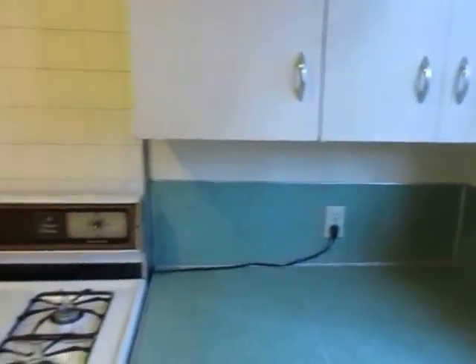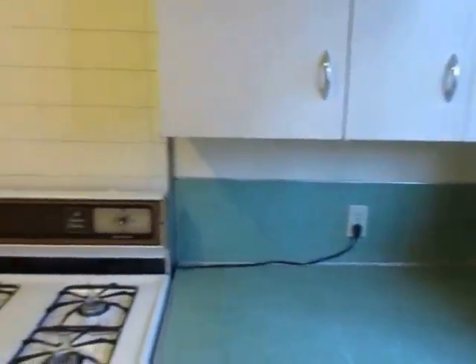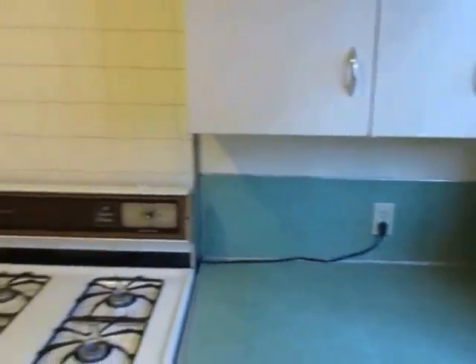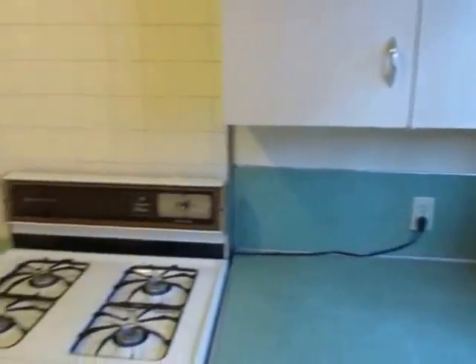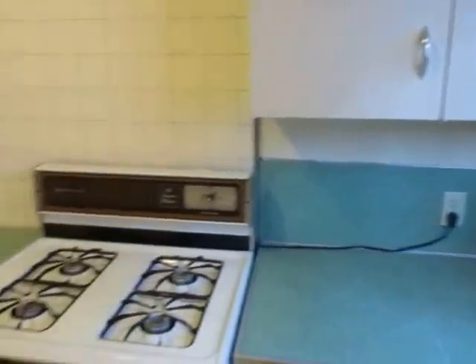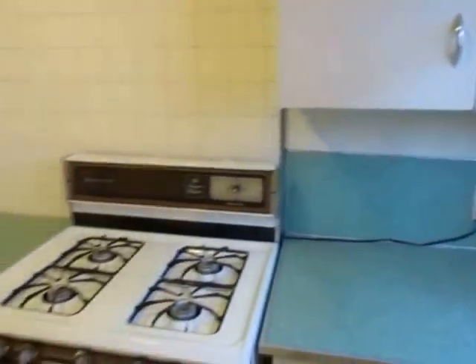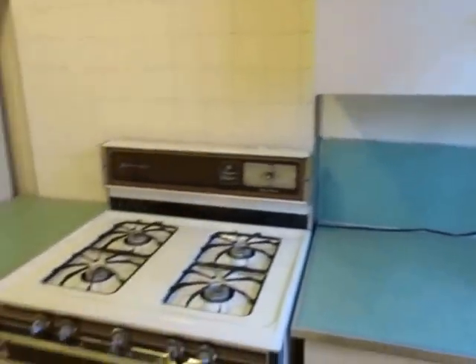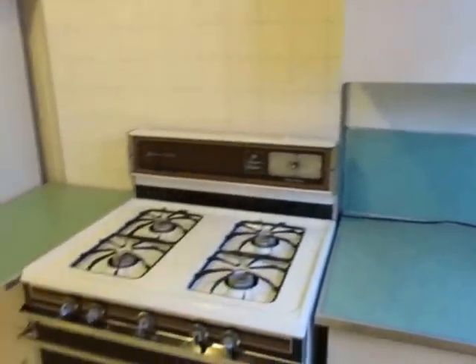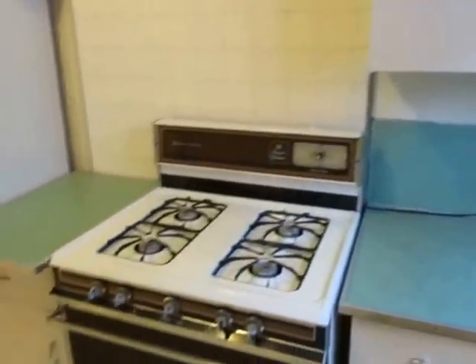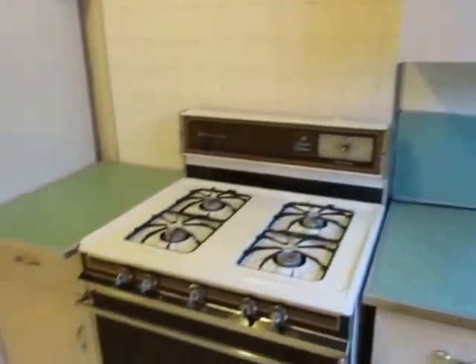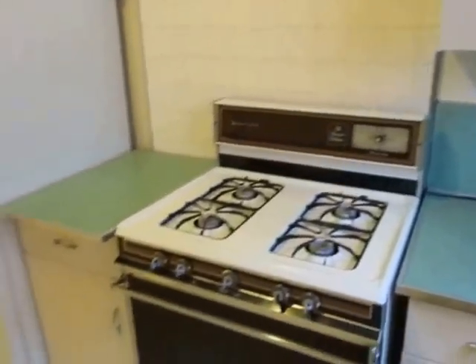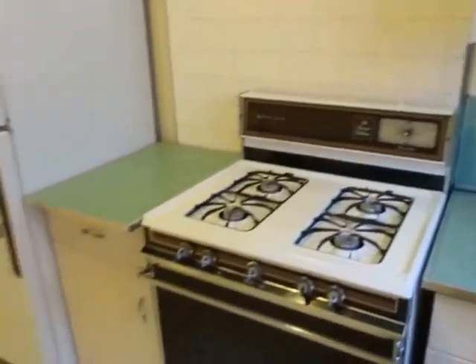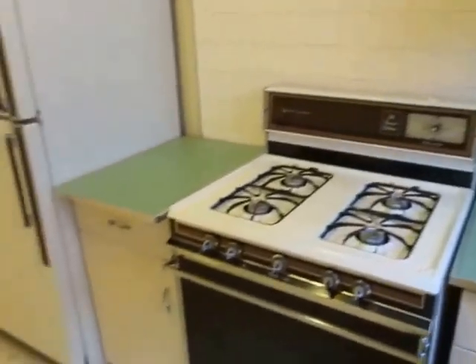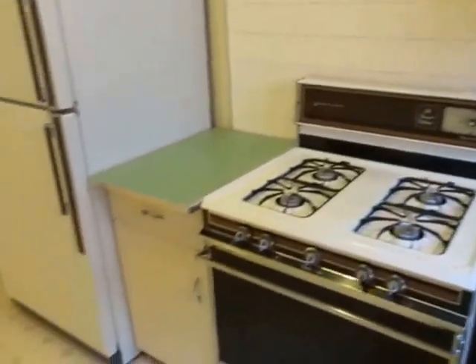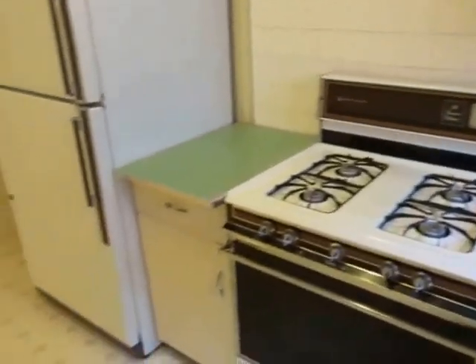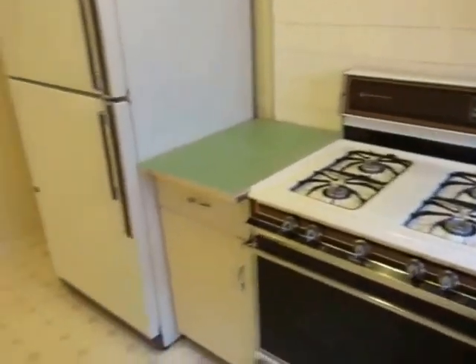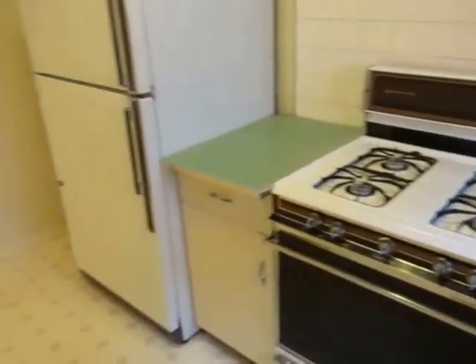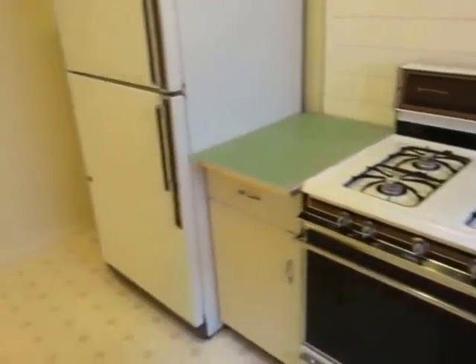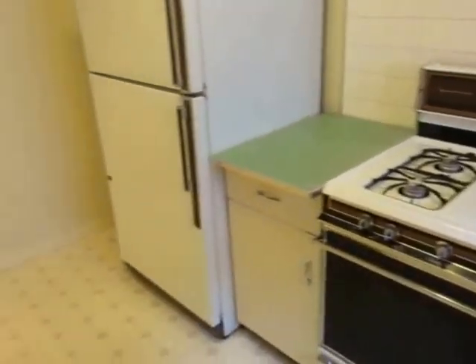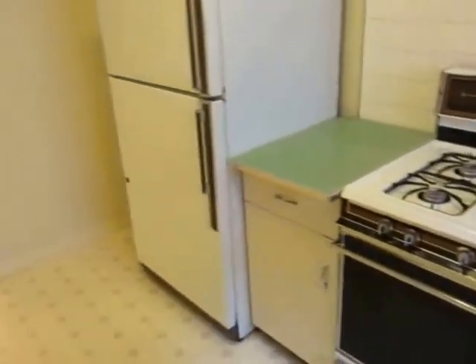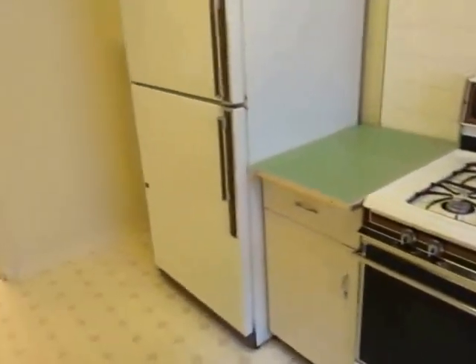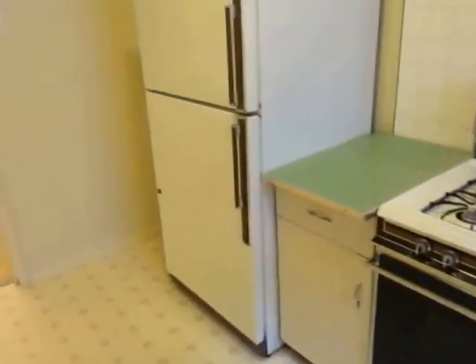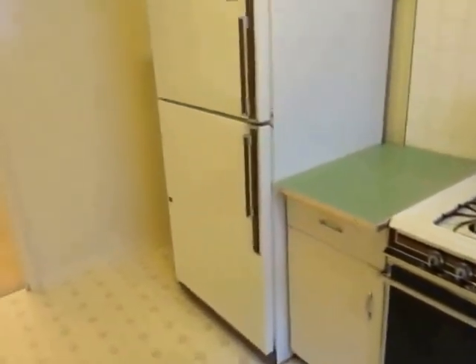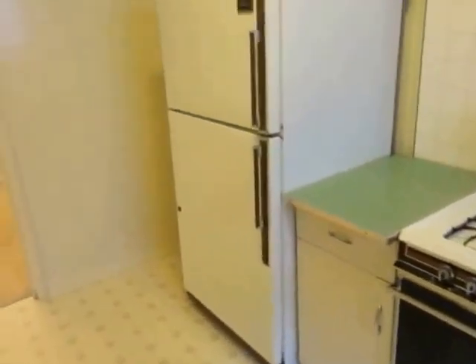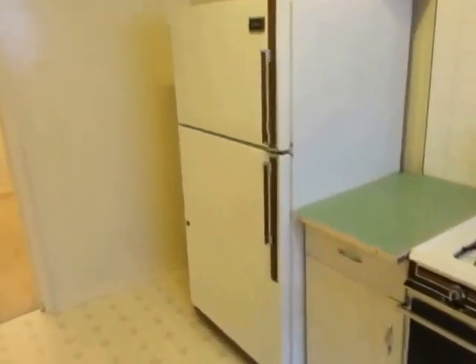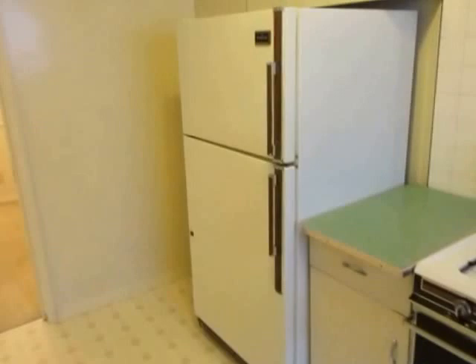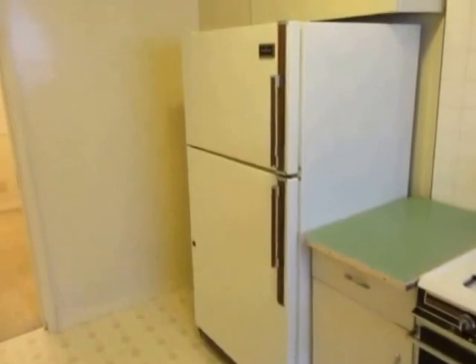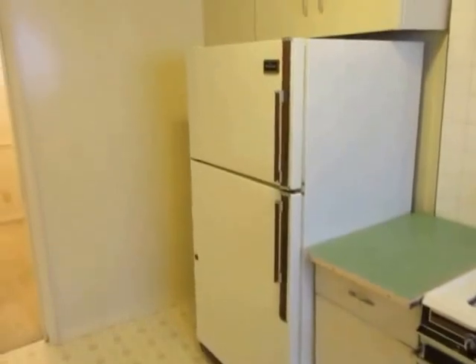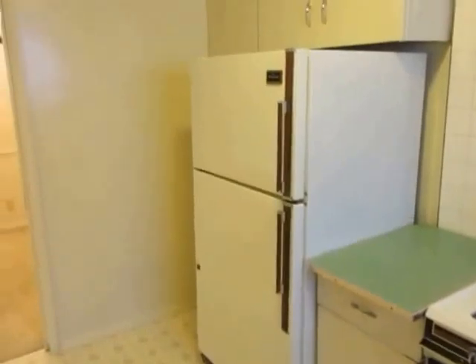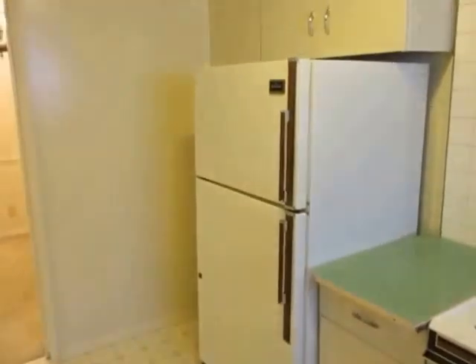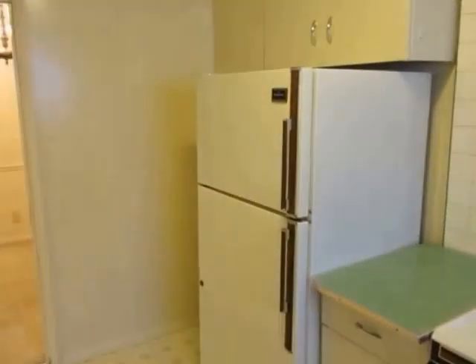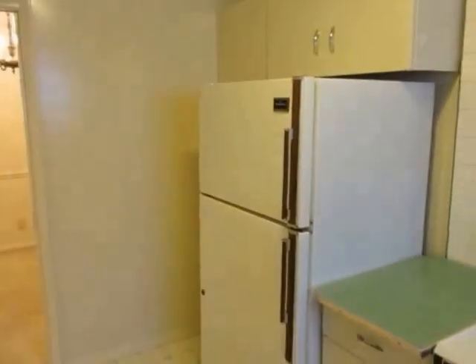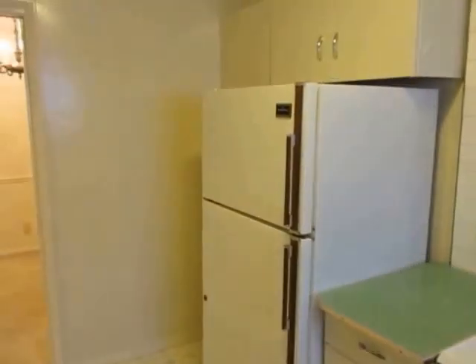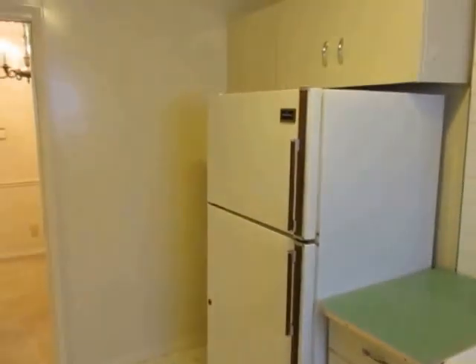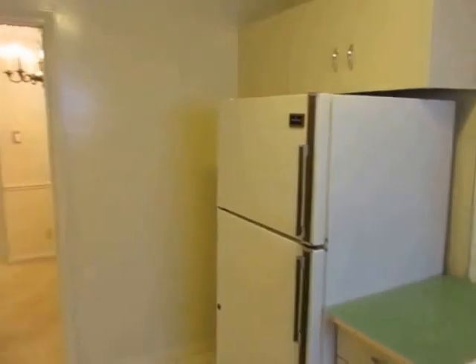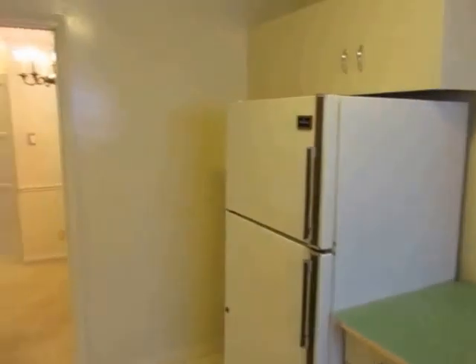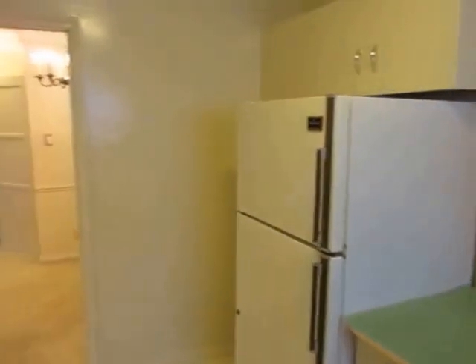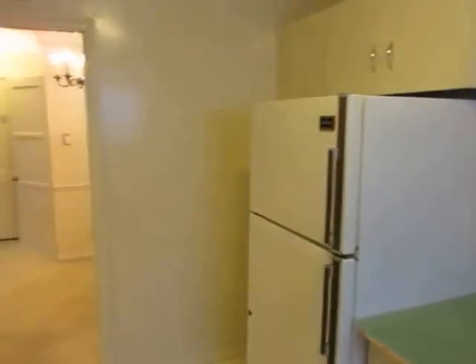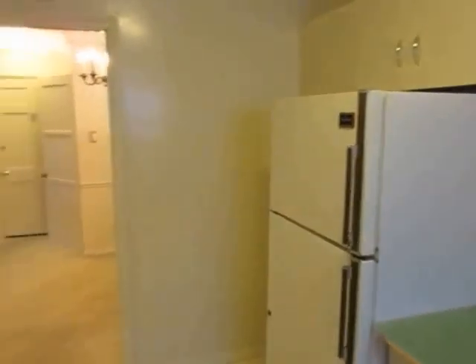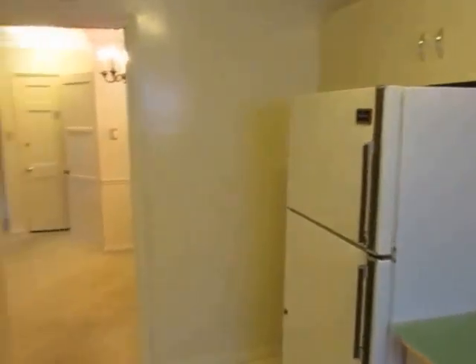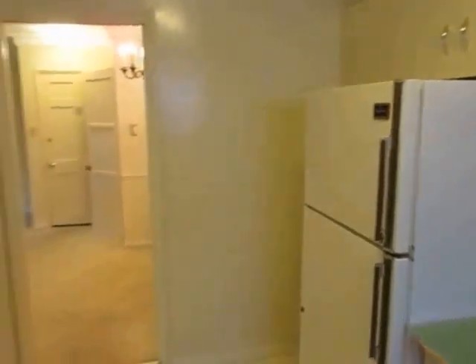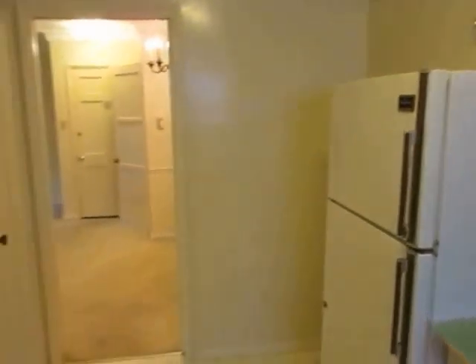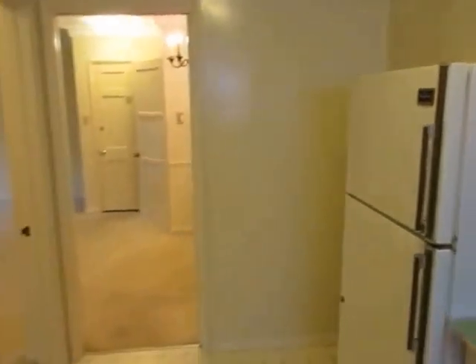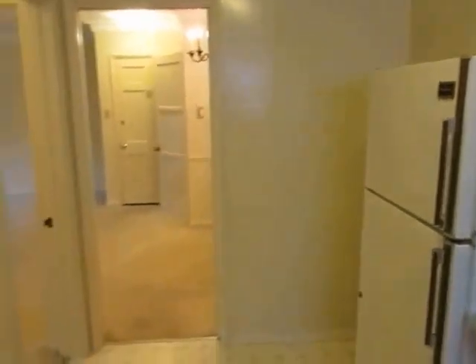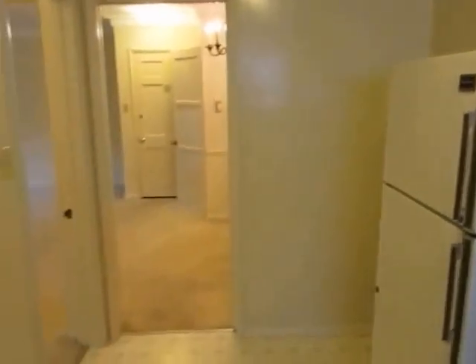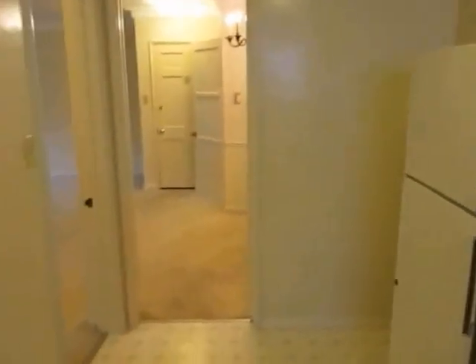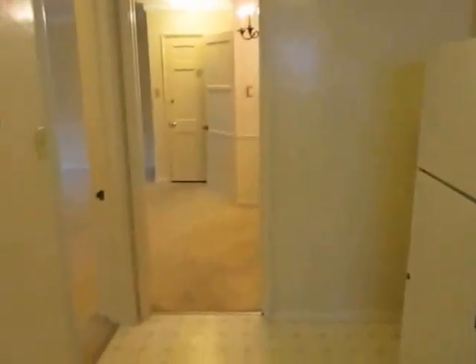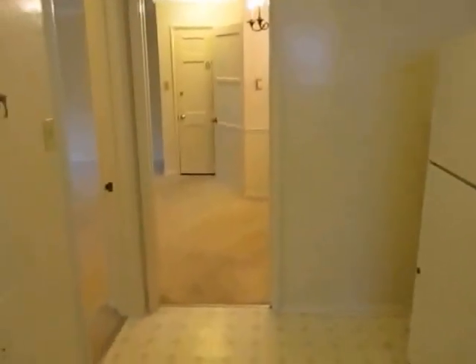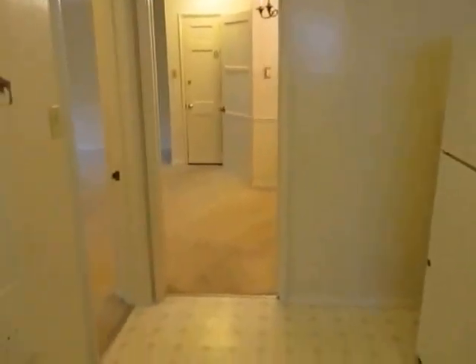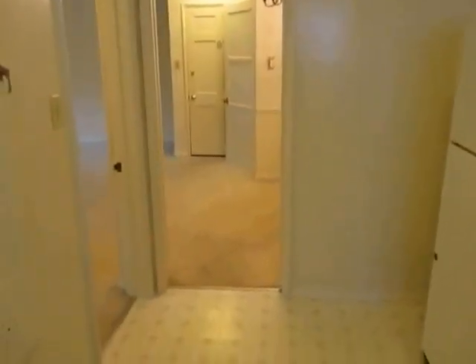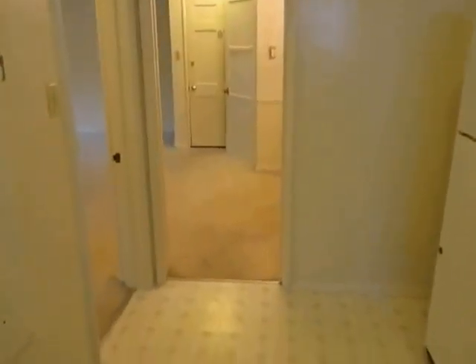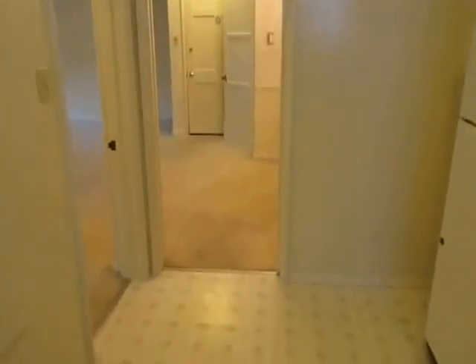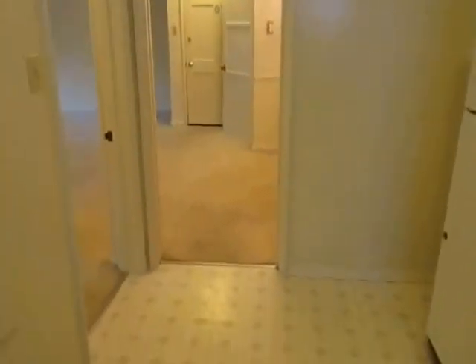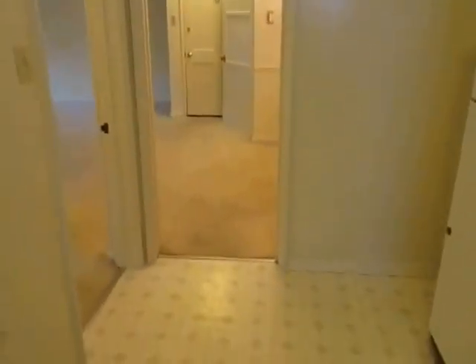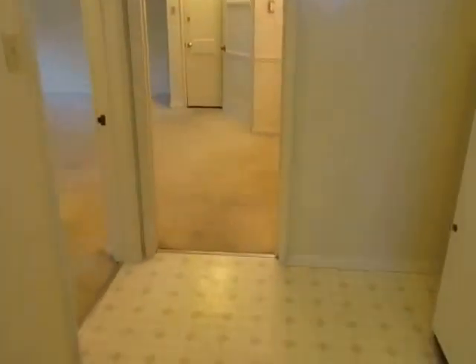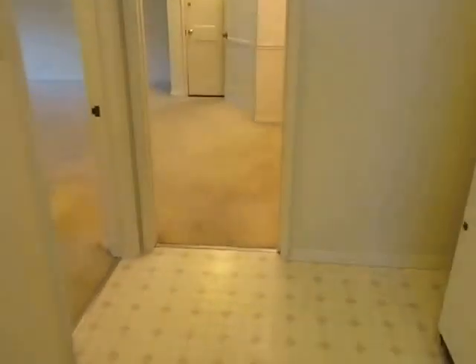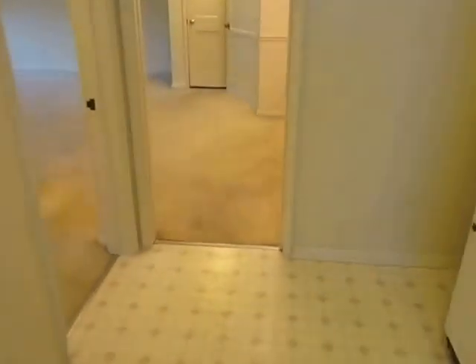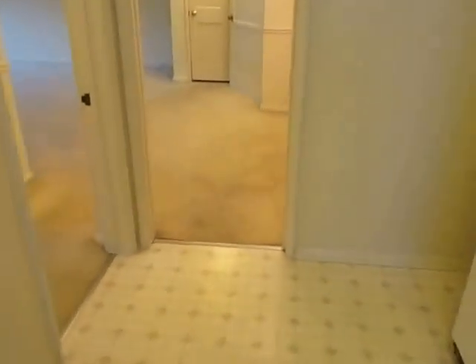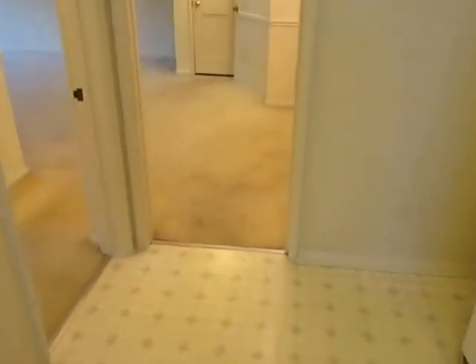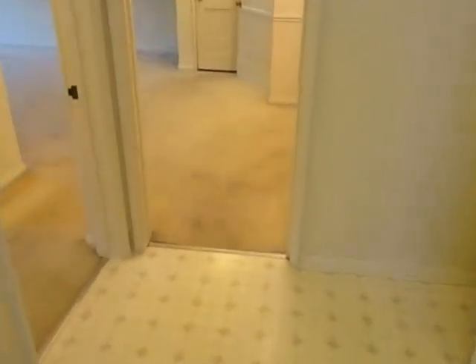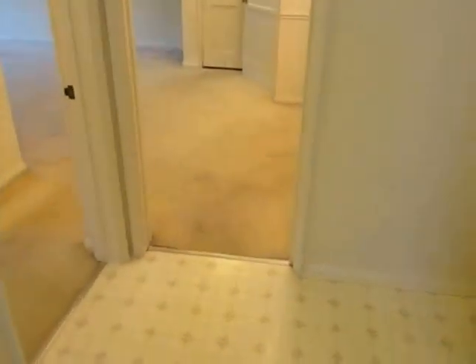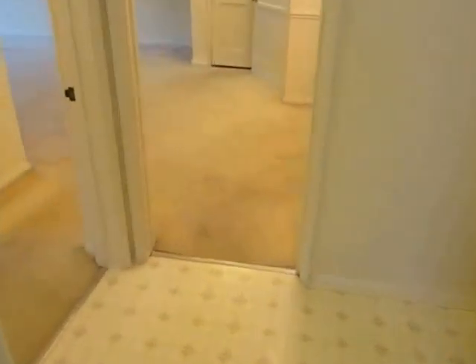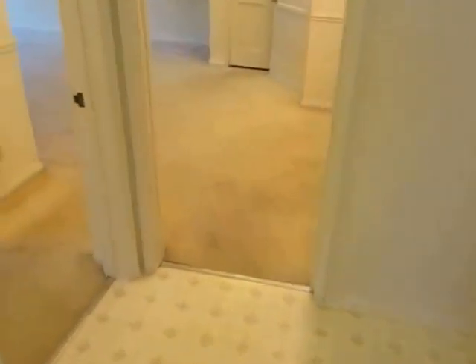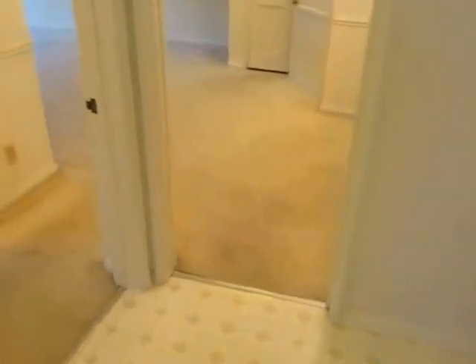We're getting a look at the kitchen now. A very good sized kitchen with plenty of cabinet and counter space. The appliances are included.